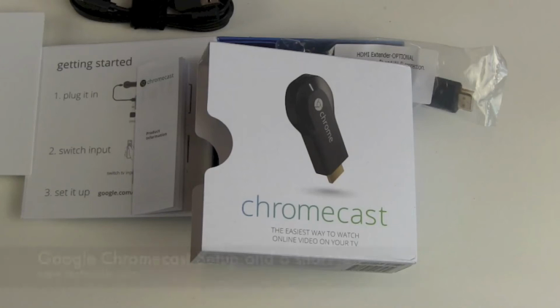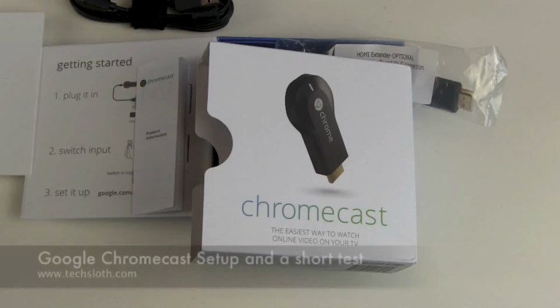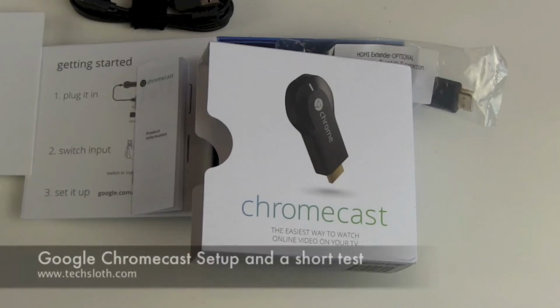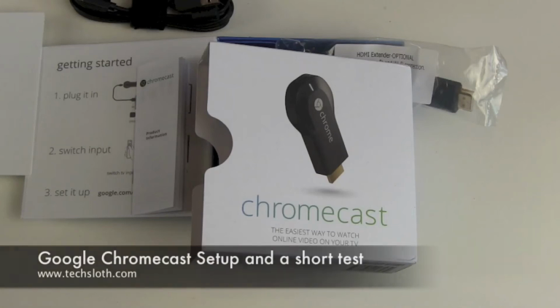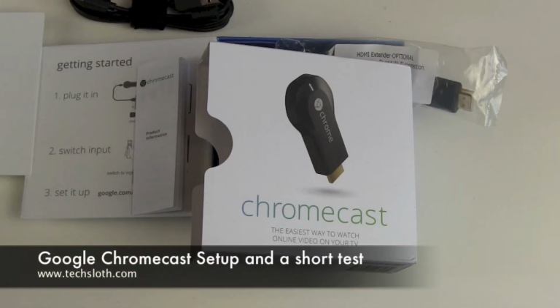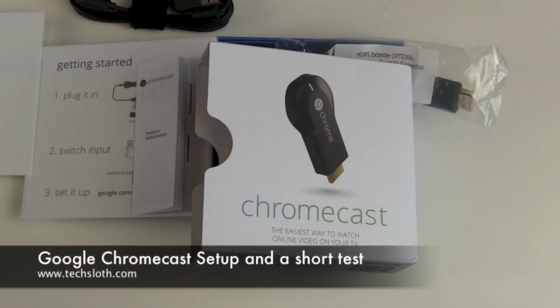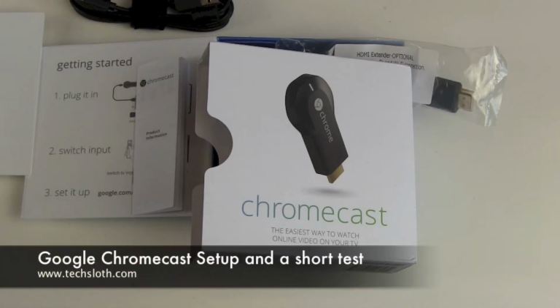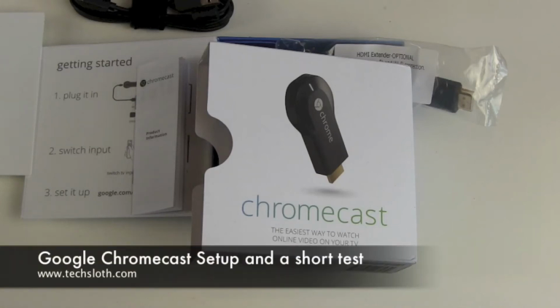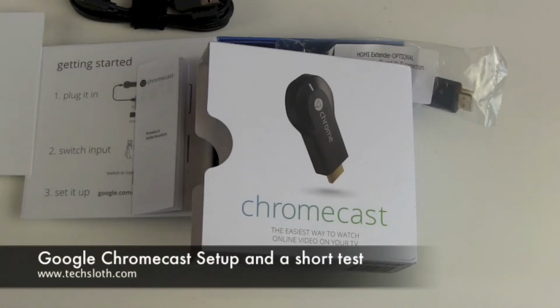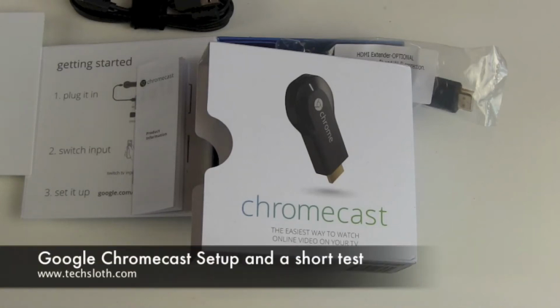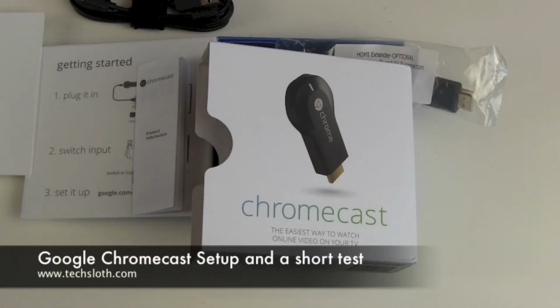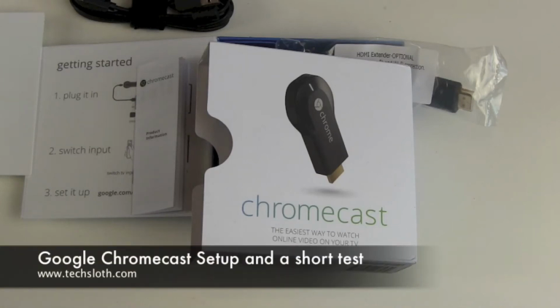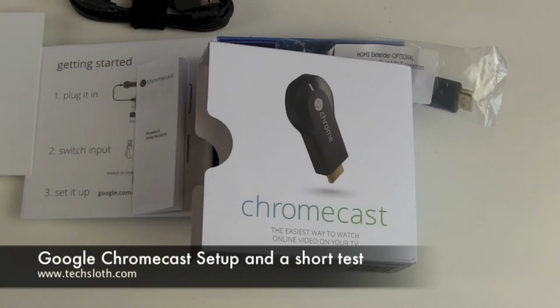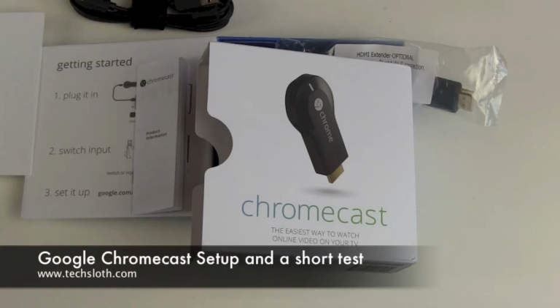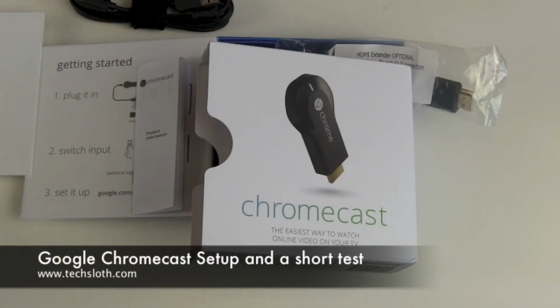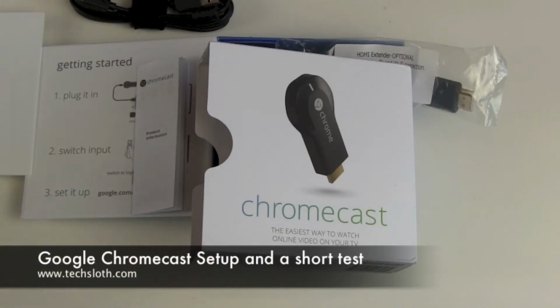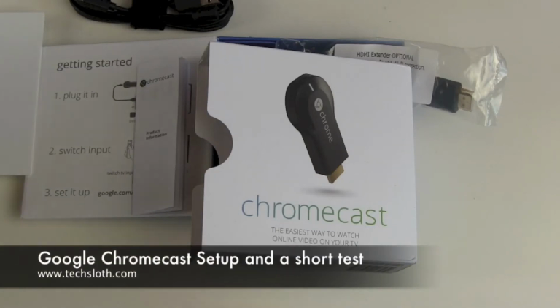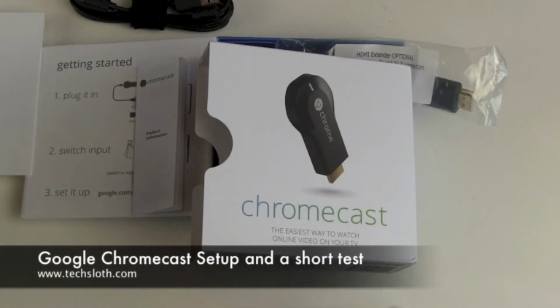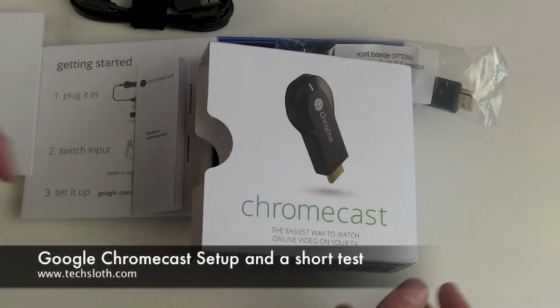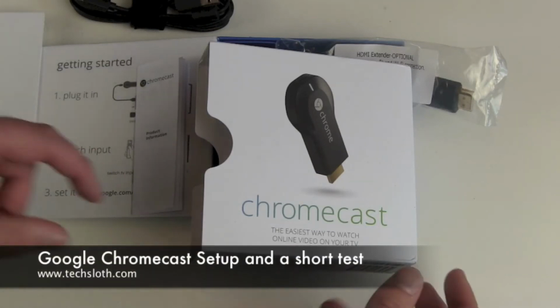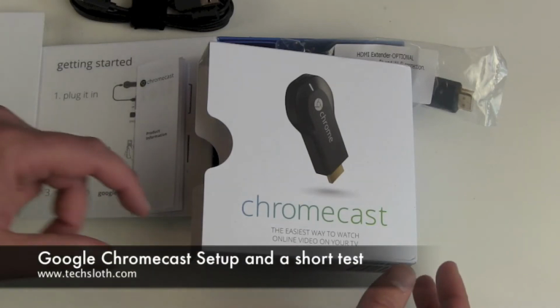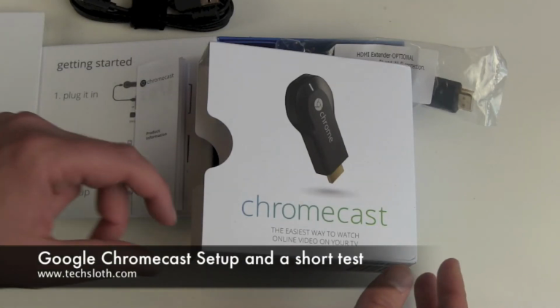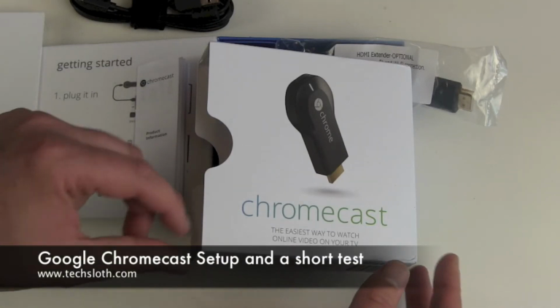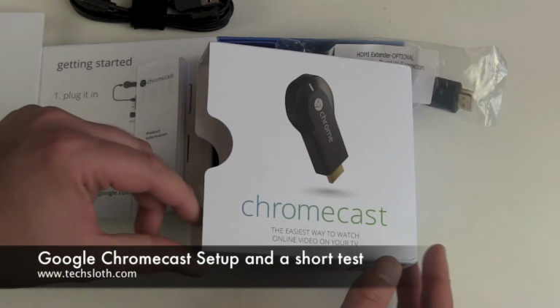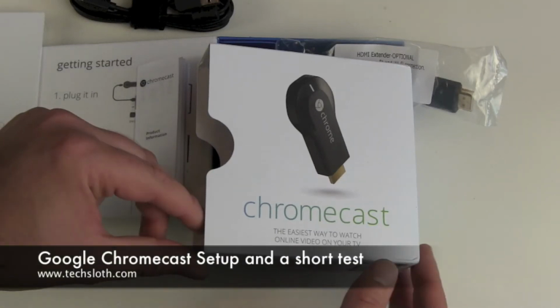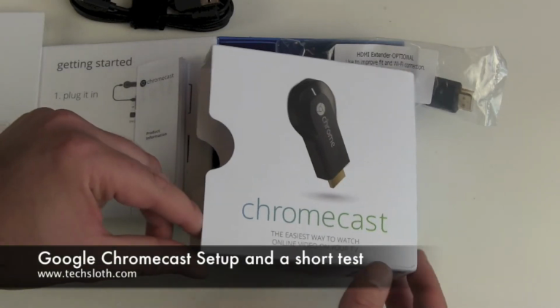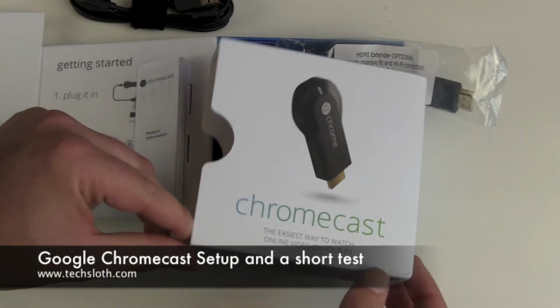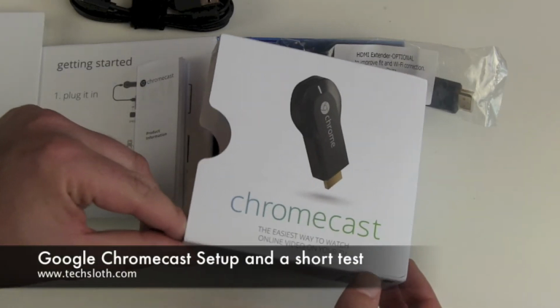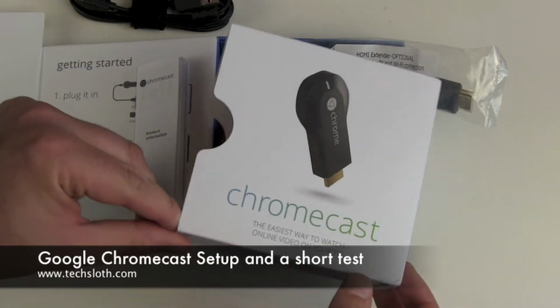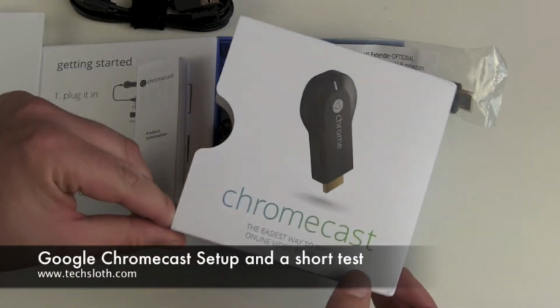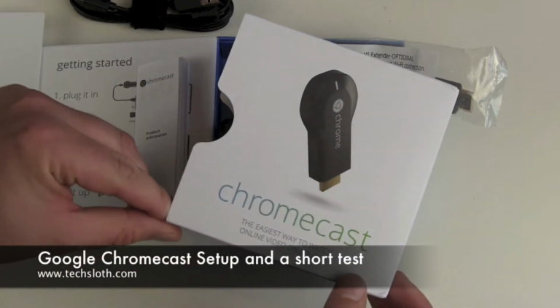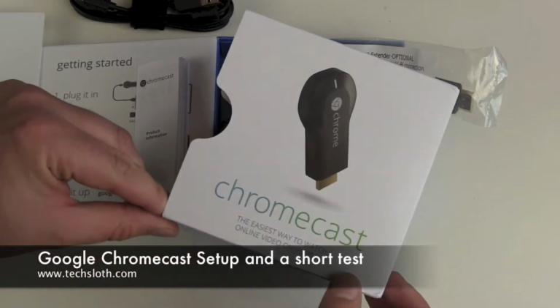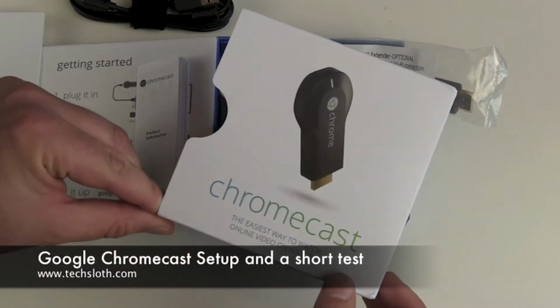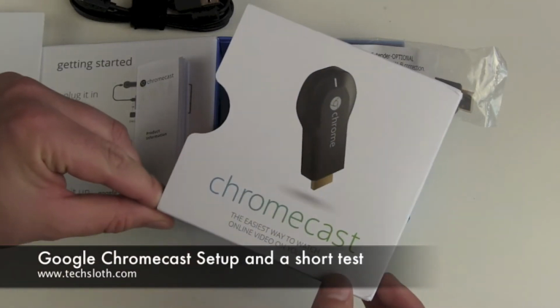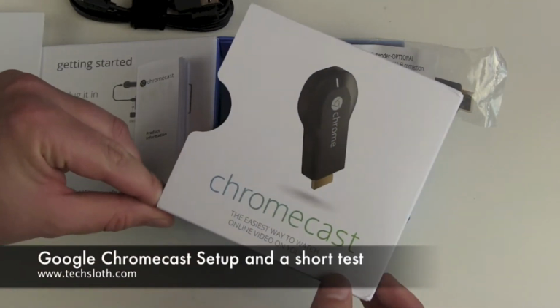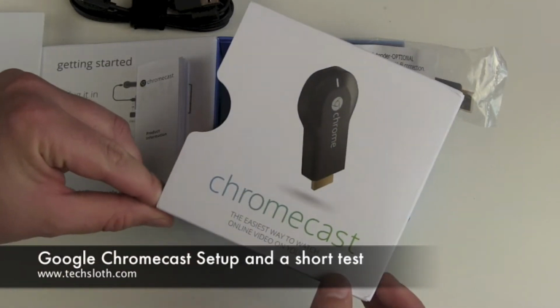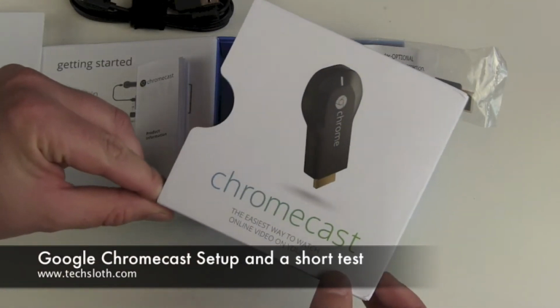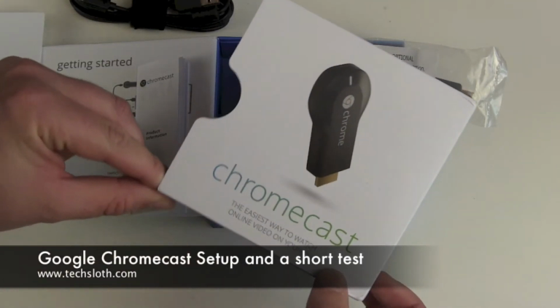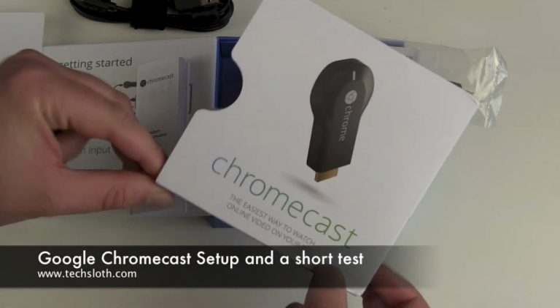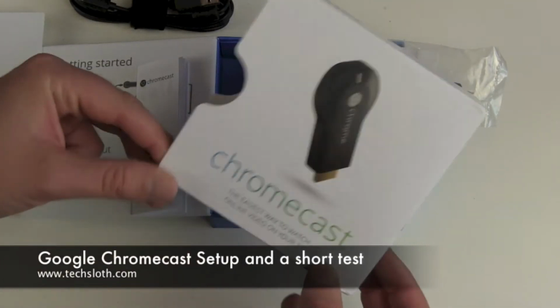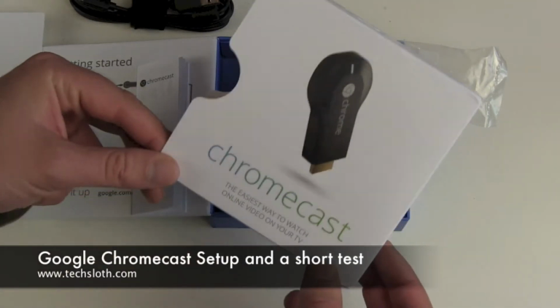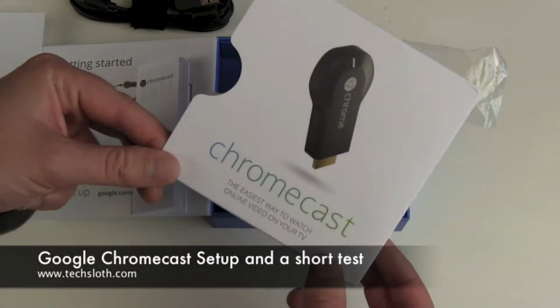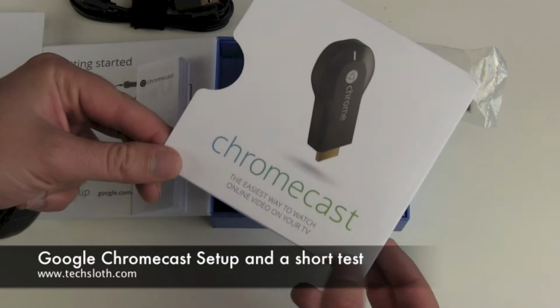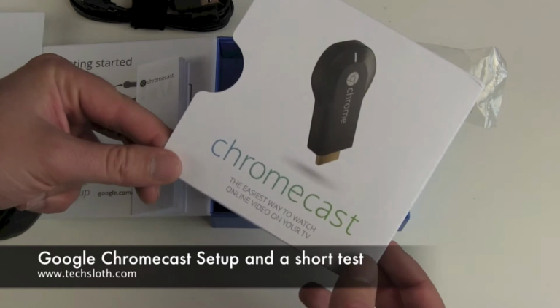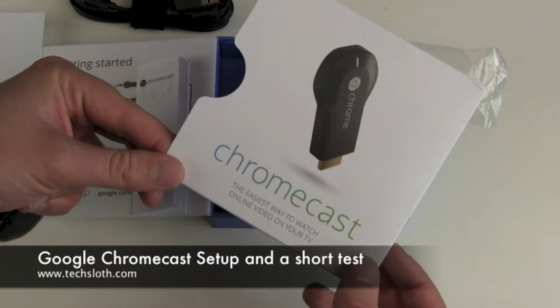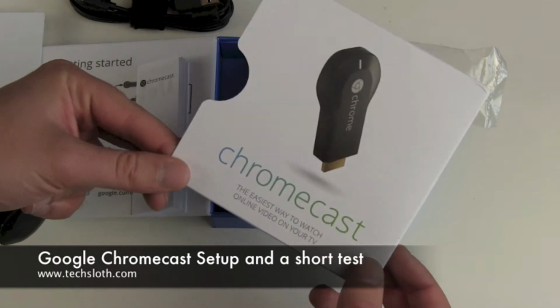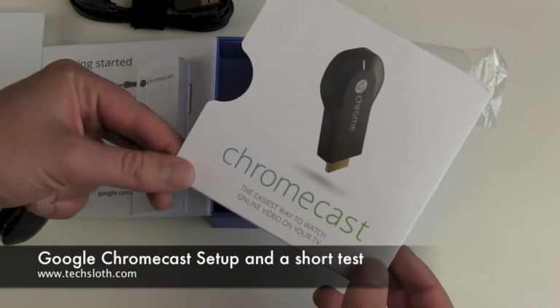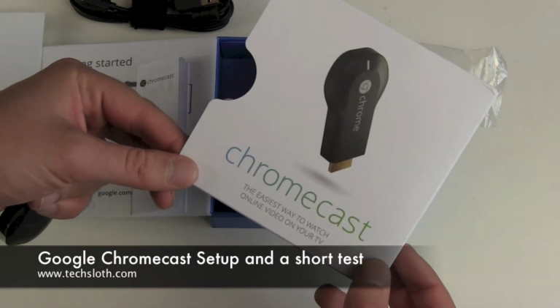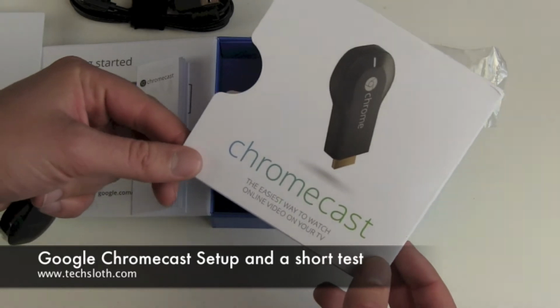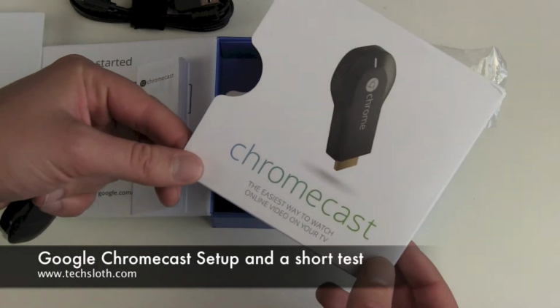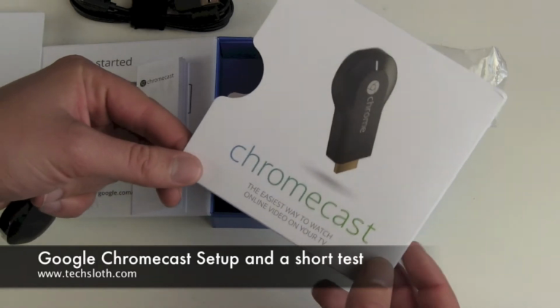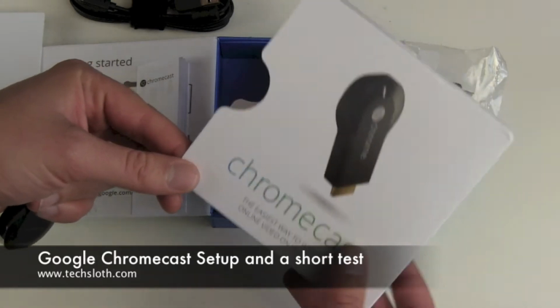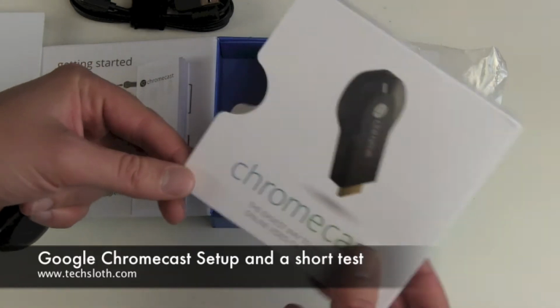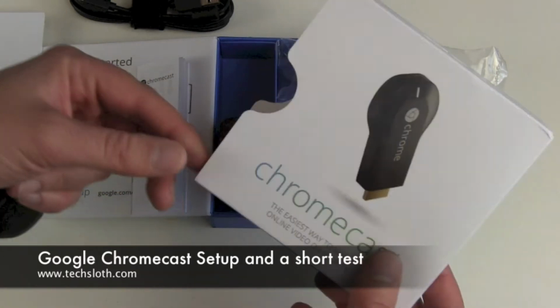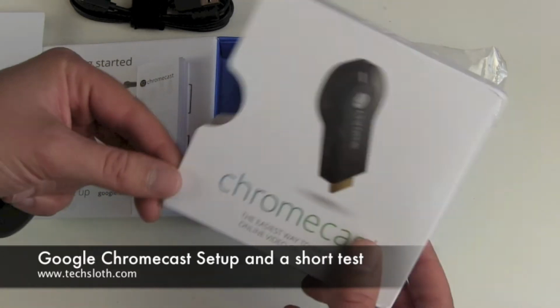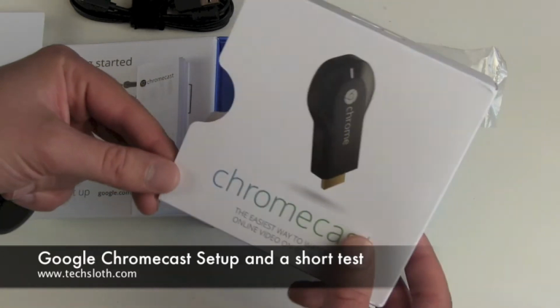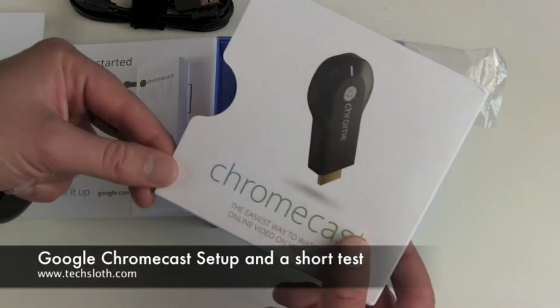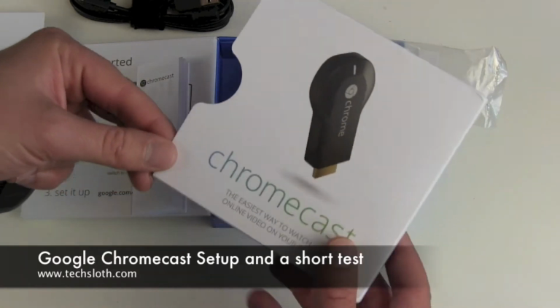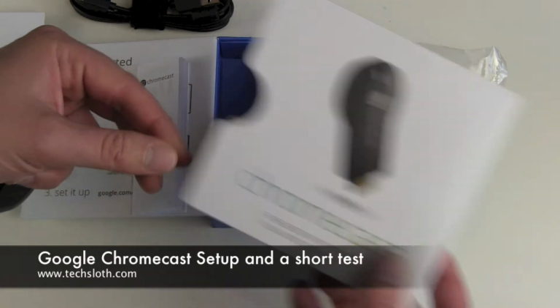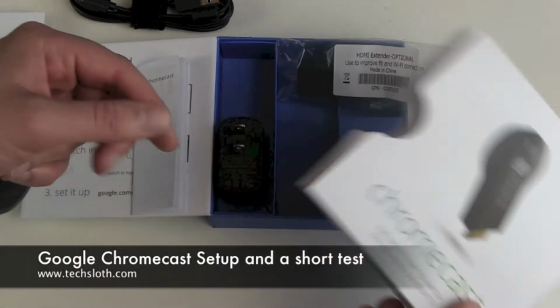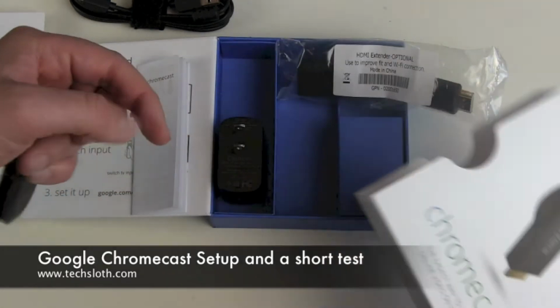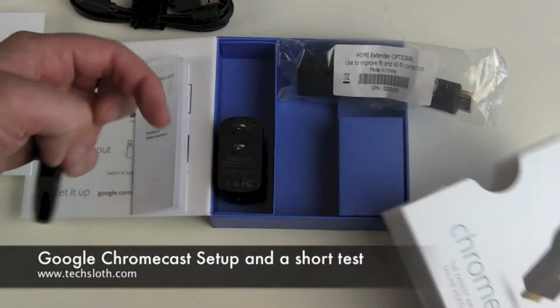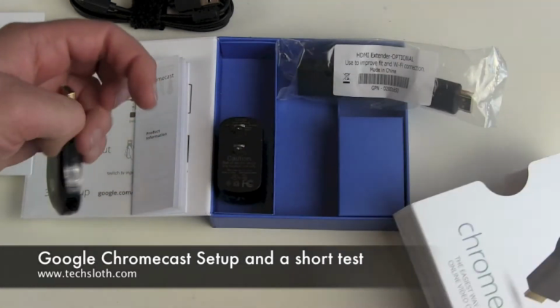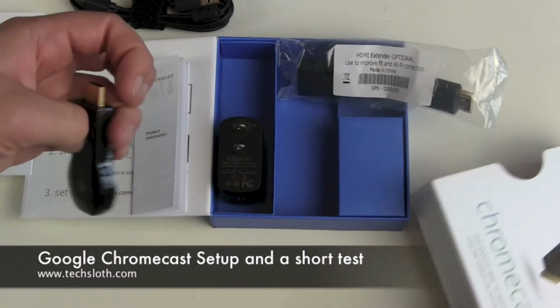Hello YouTube and welcome to another Tech Sloth video. This time we are going to set up the Google Chromecast Stick to our TV.